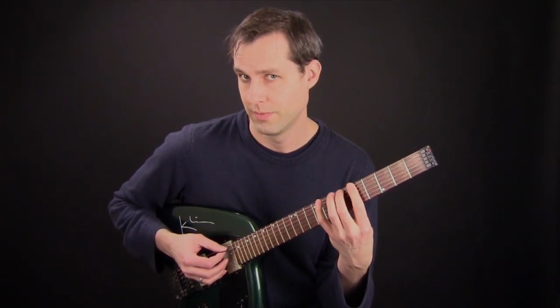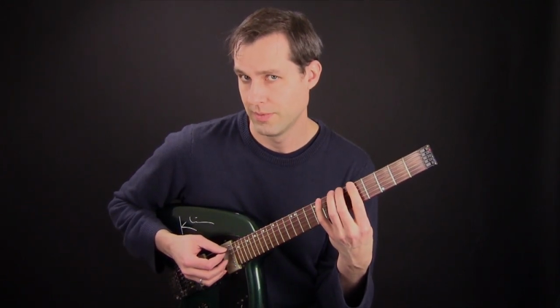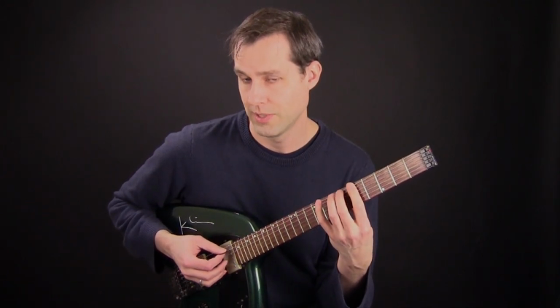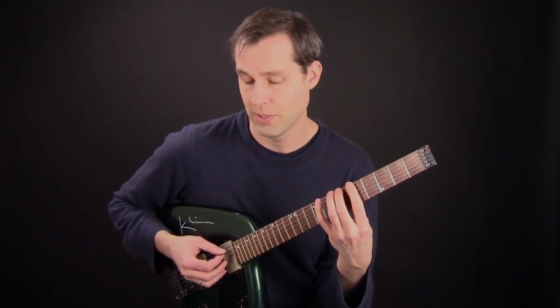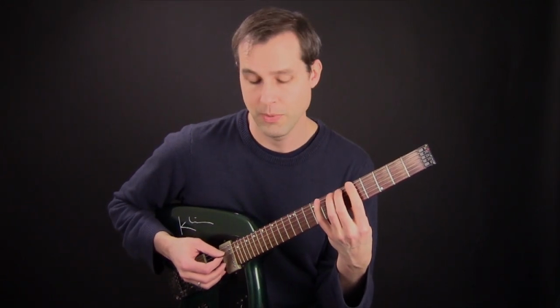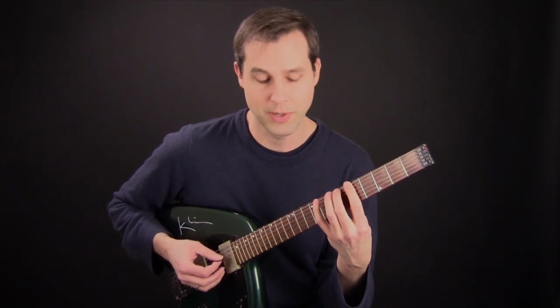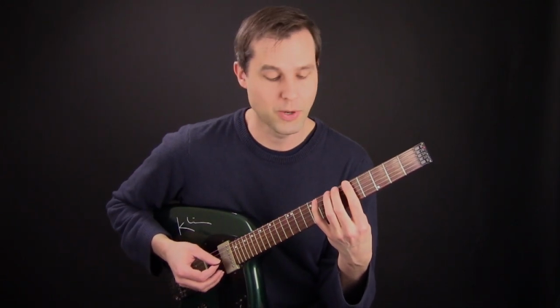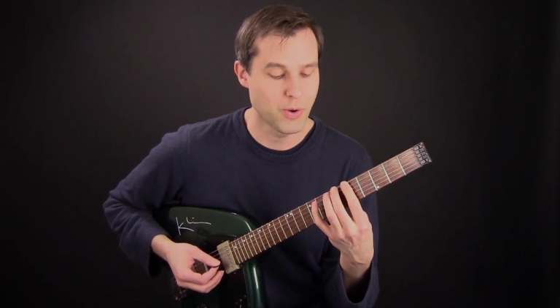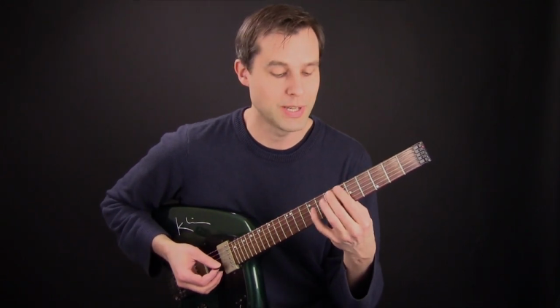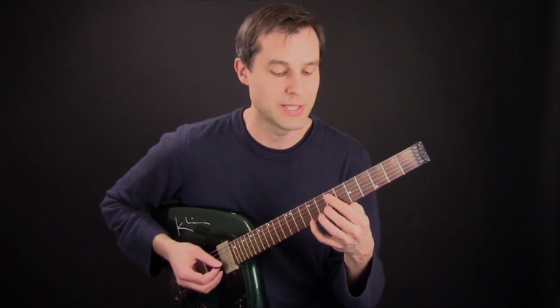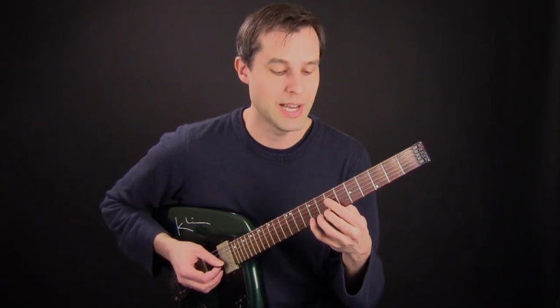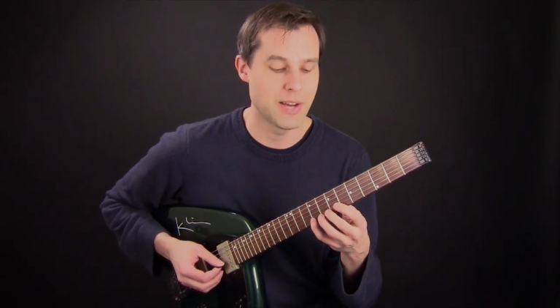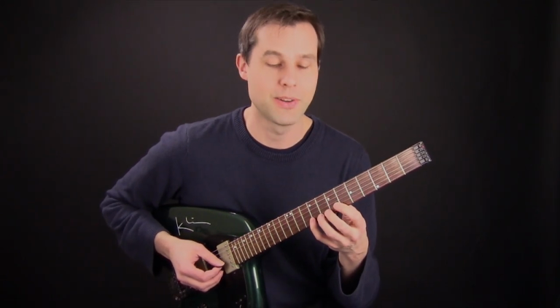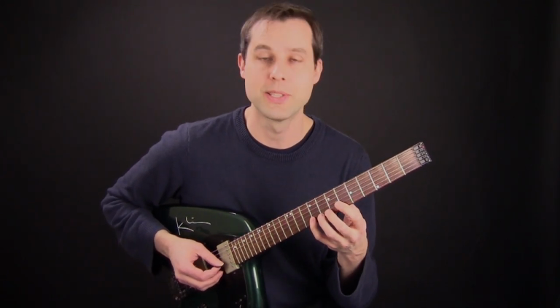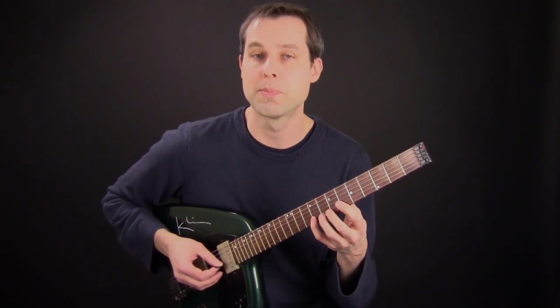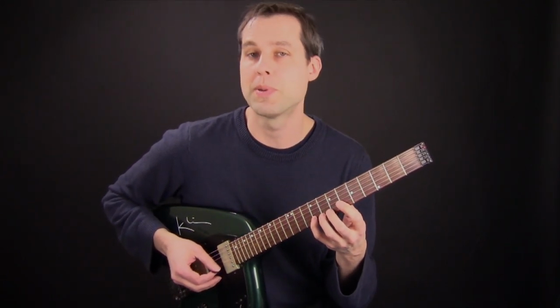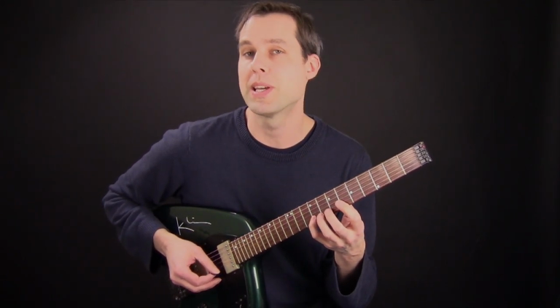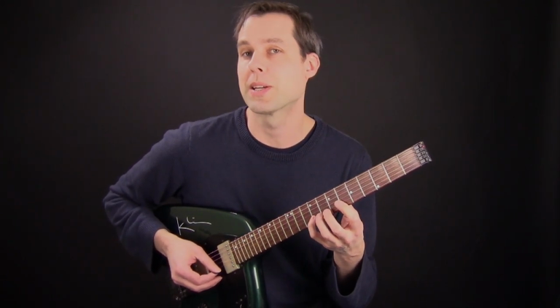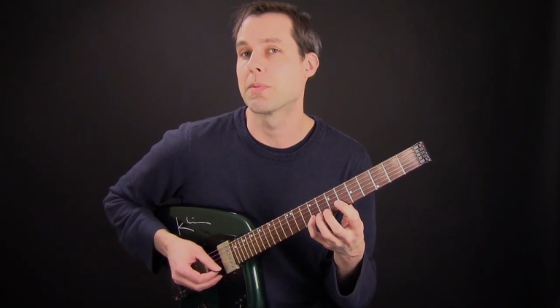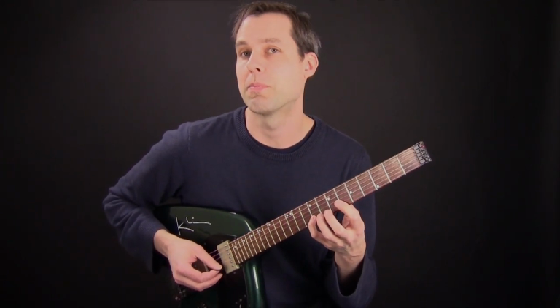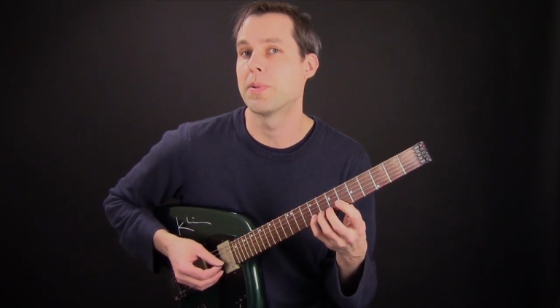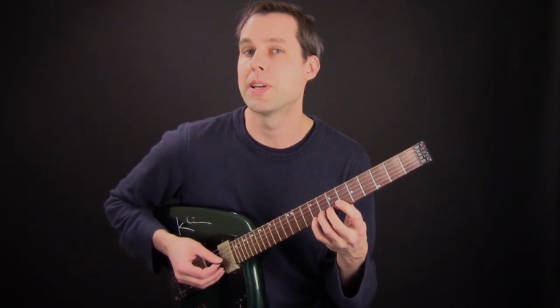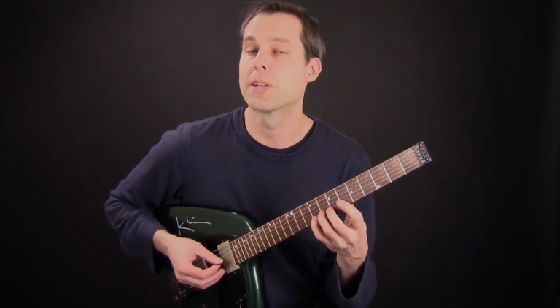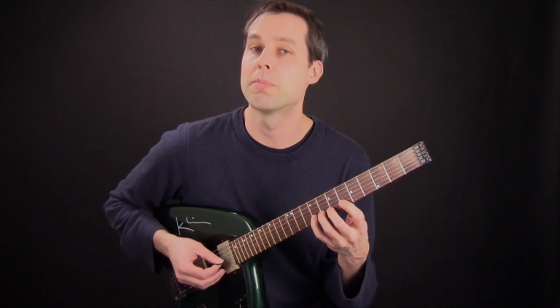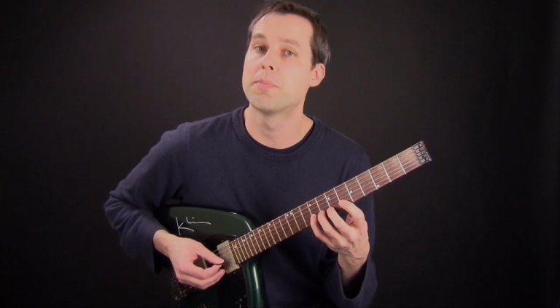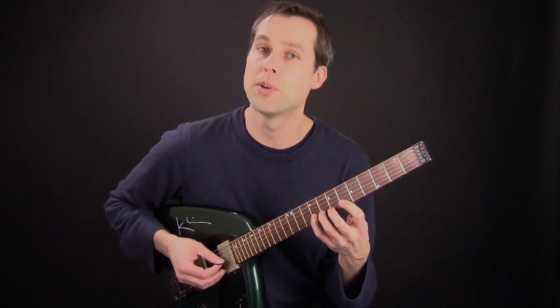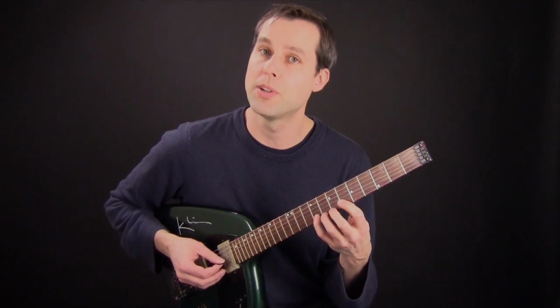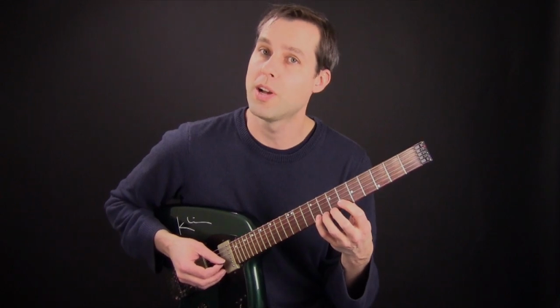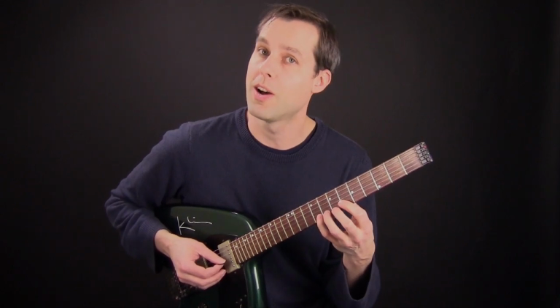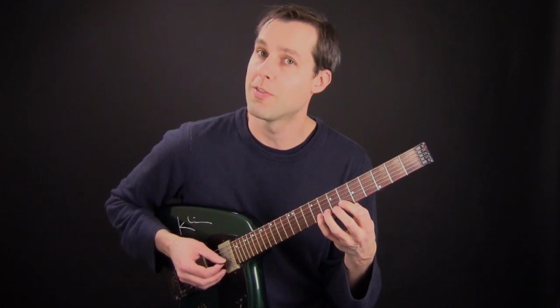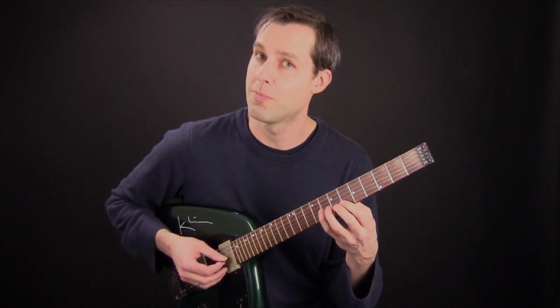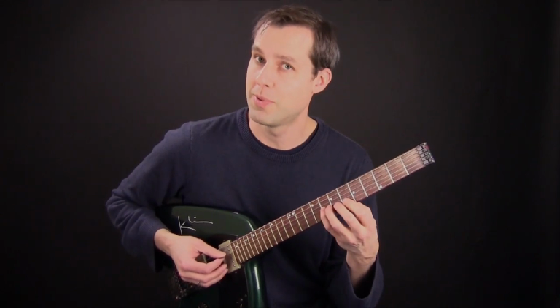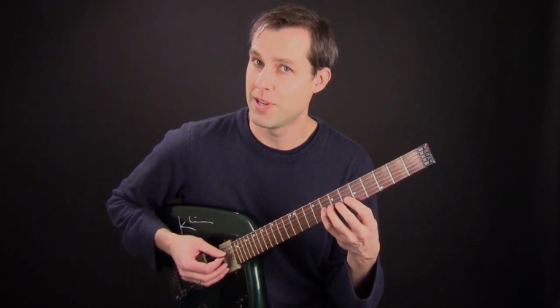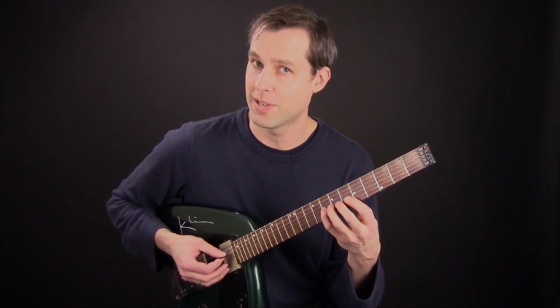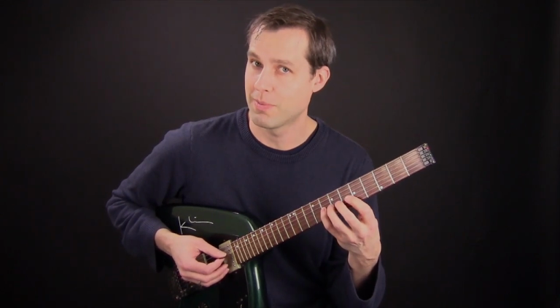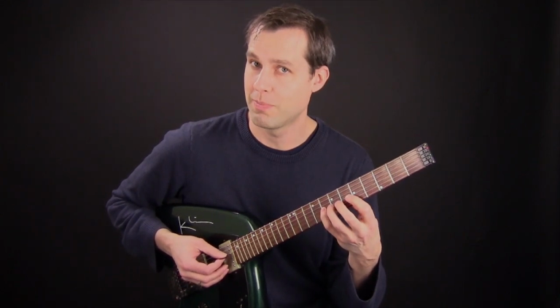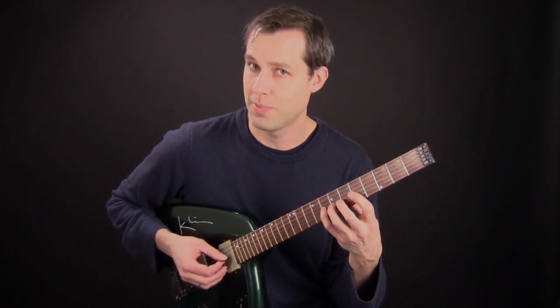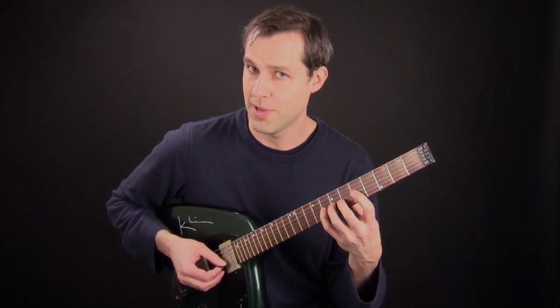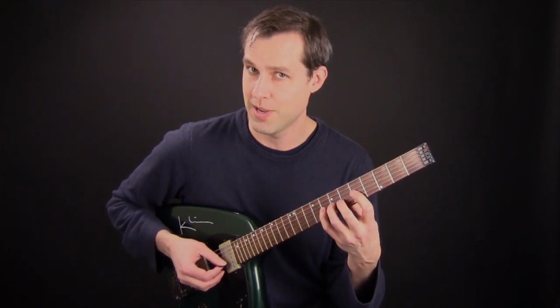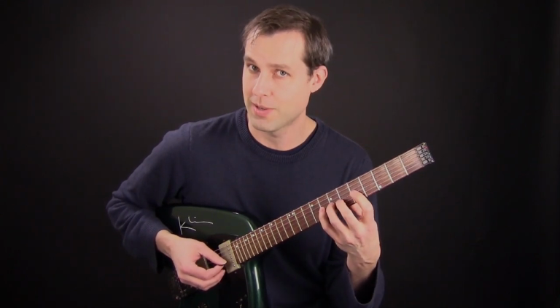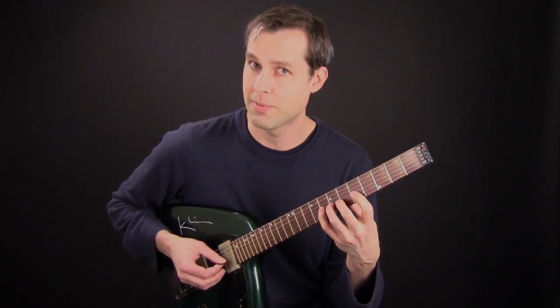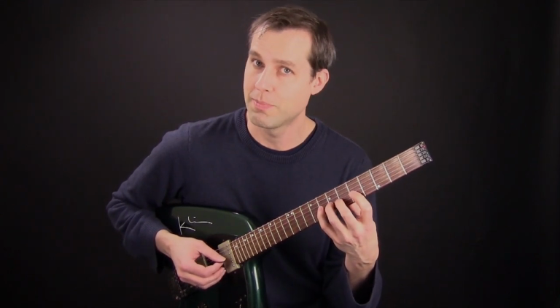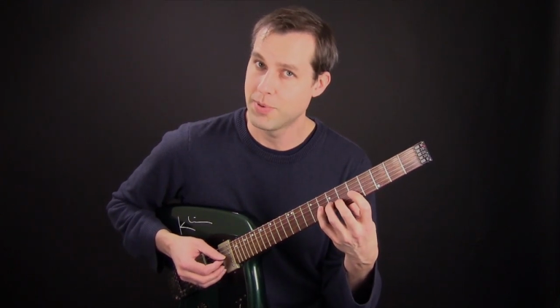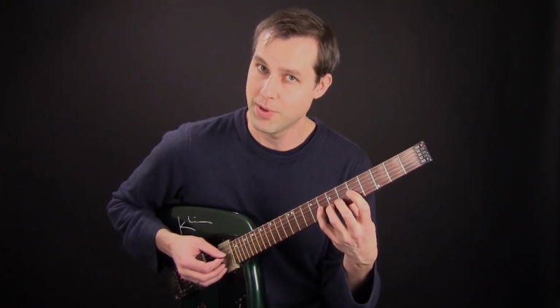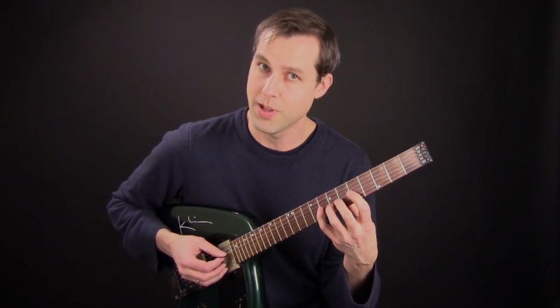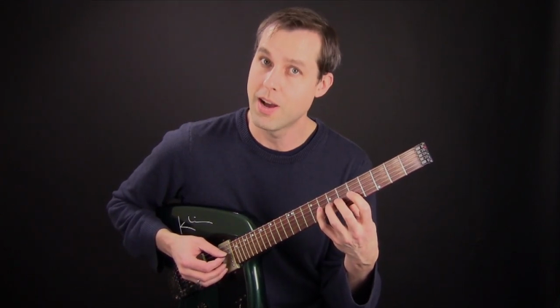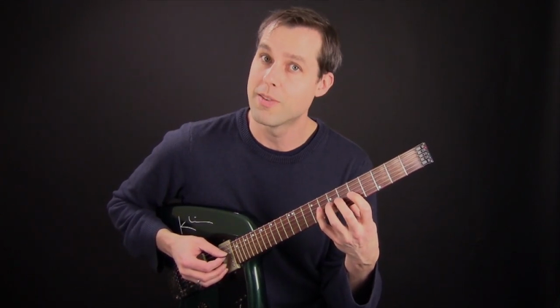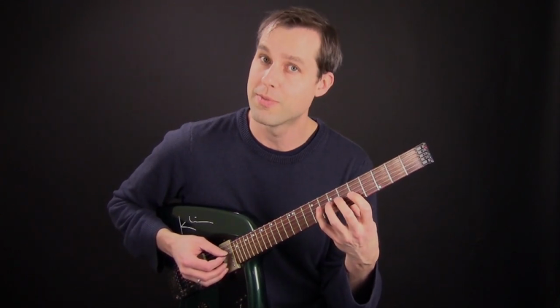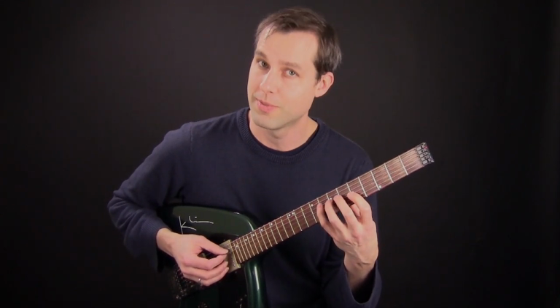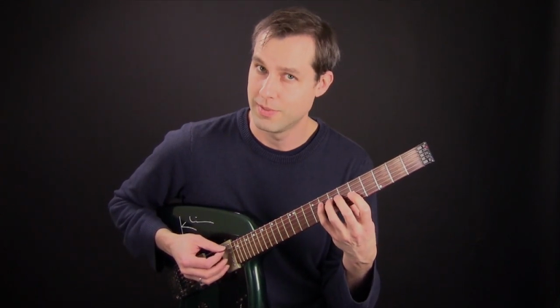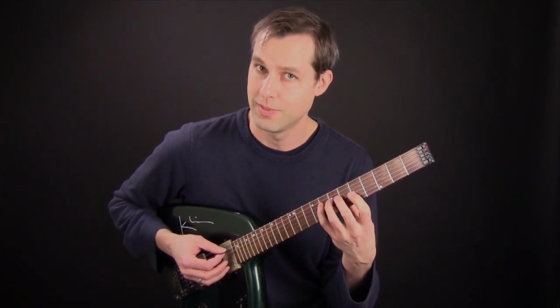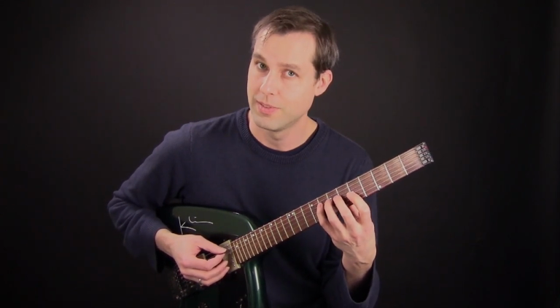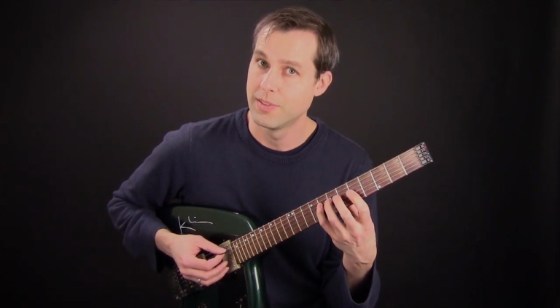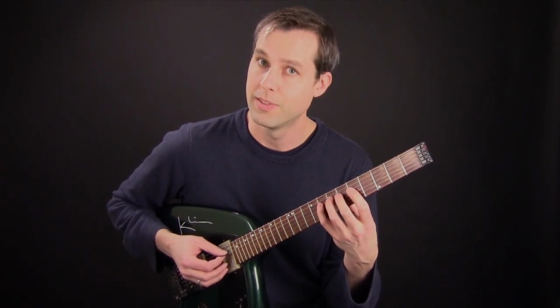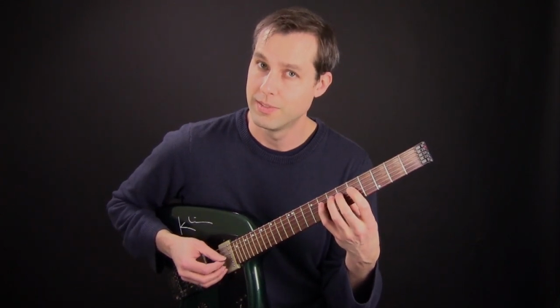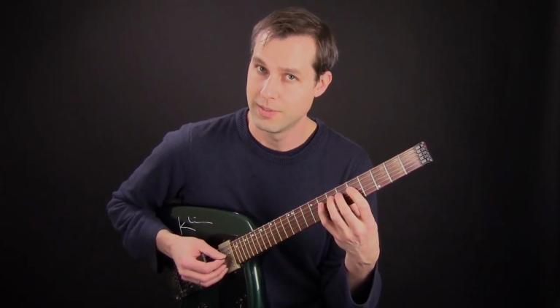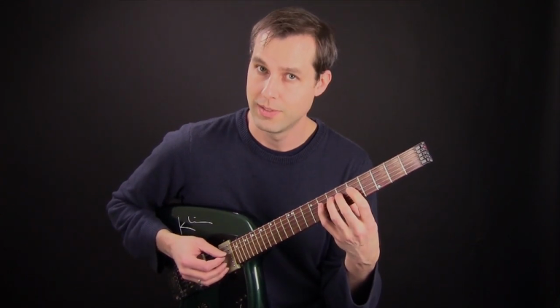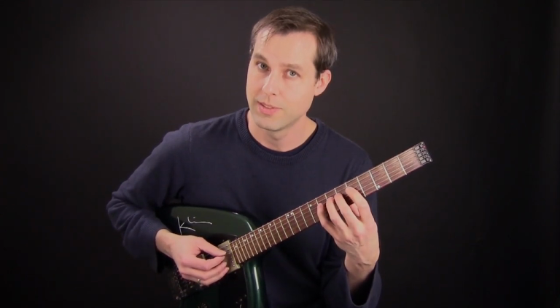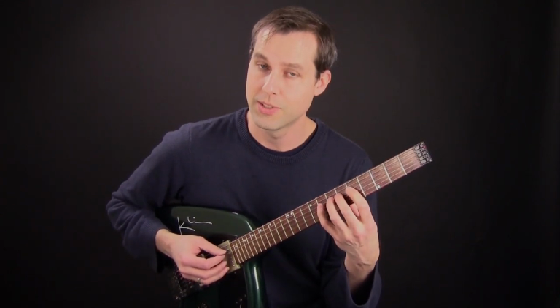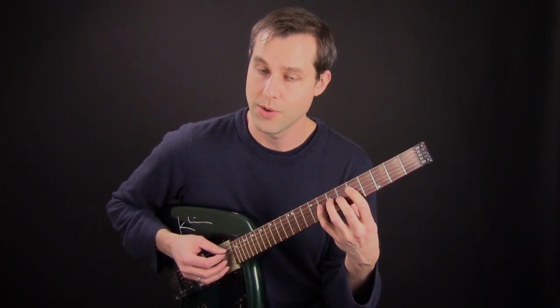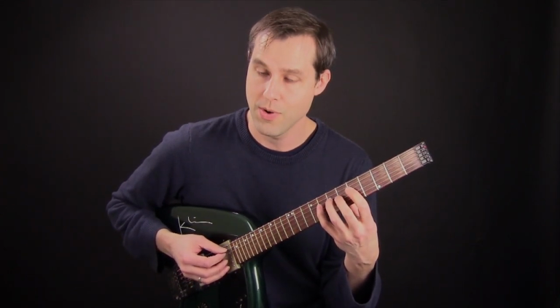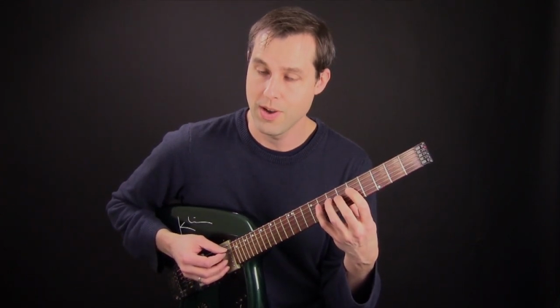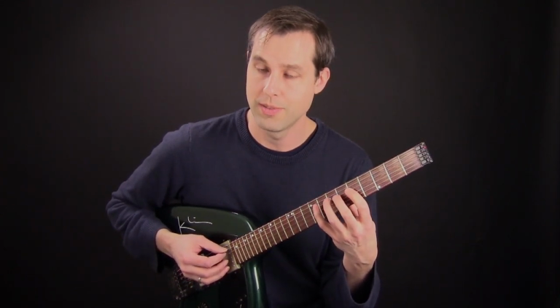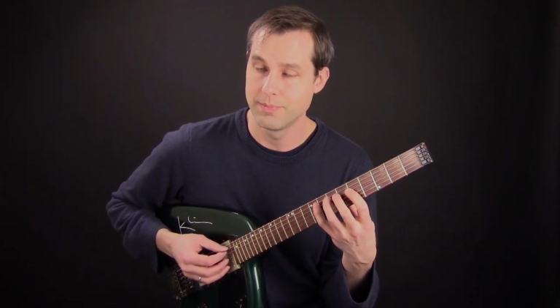So when I'm going down, it's pick, pick, pull-off, pick, pick, pull-off, and so on.